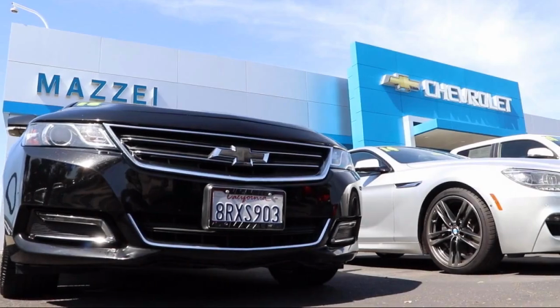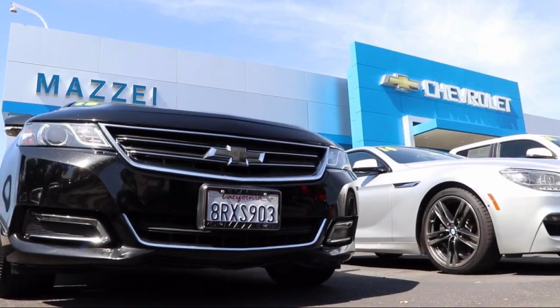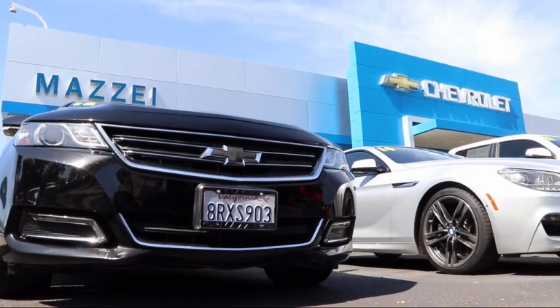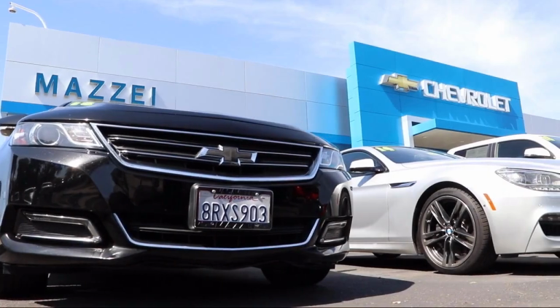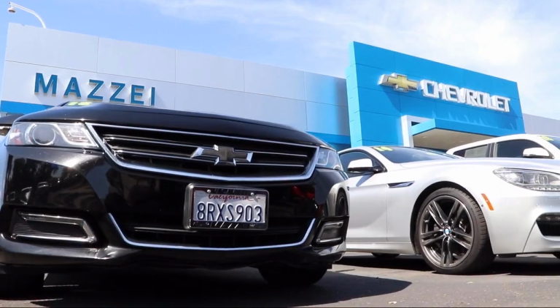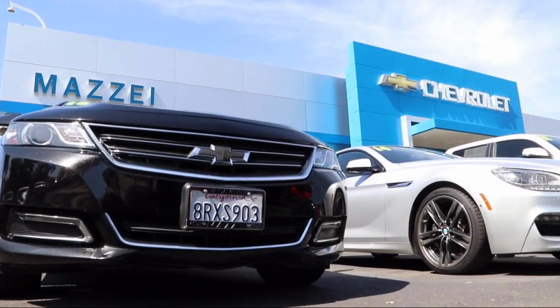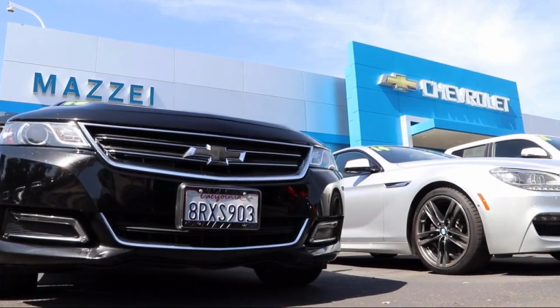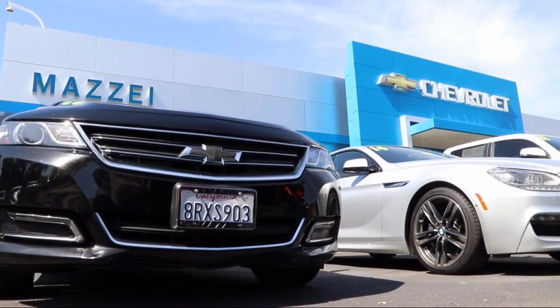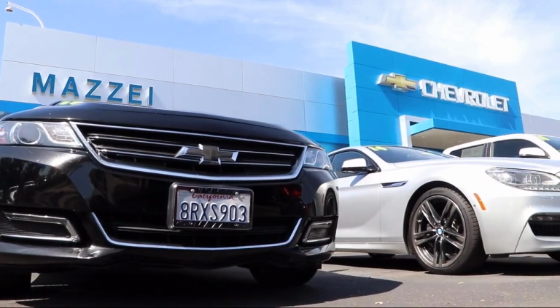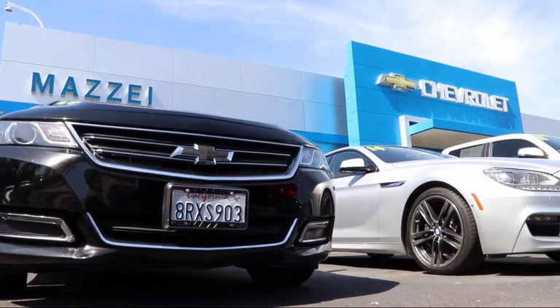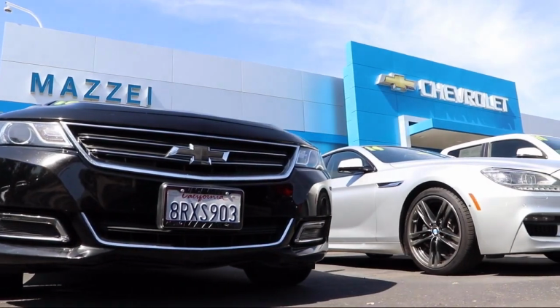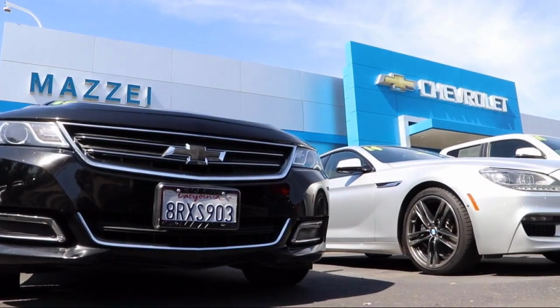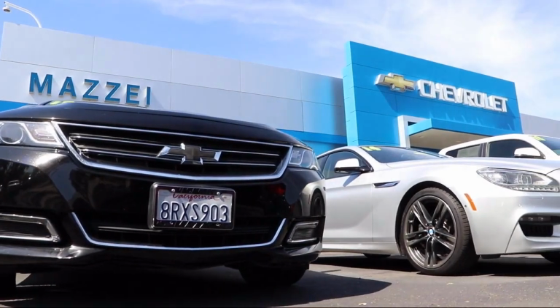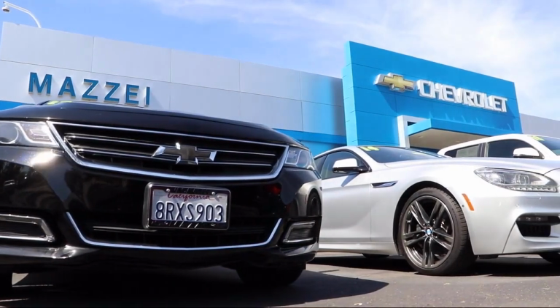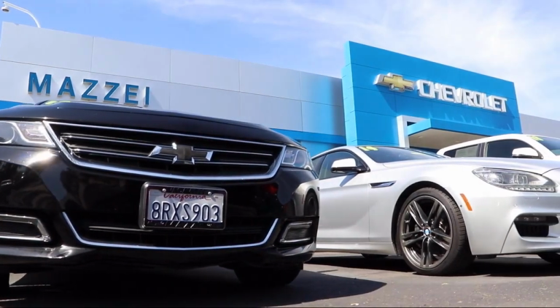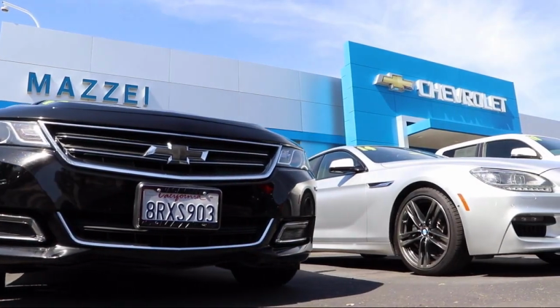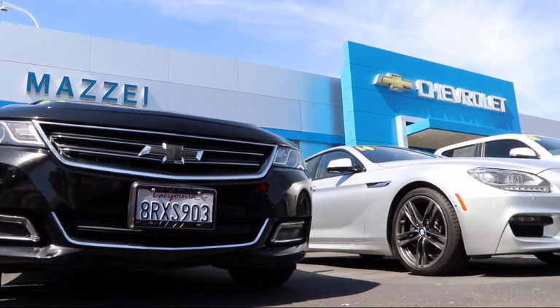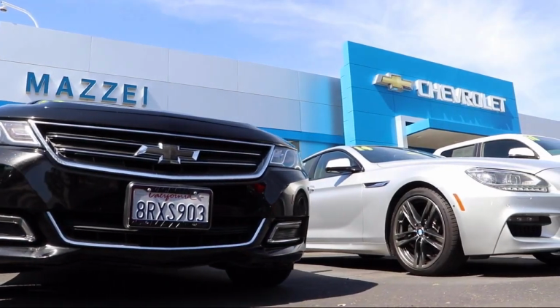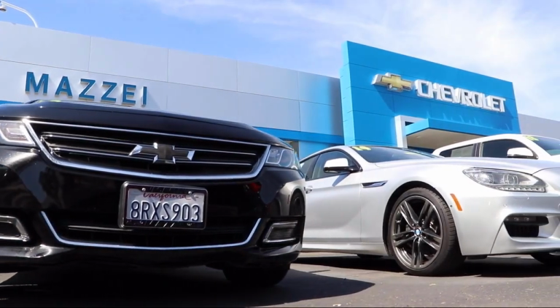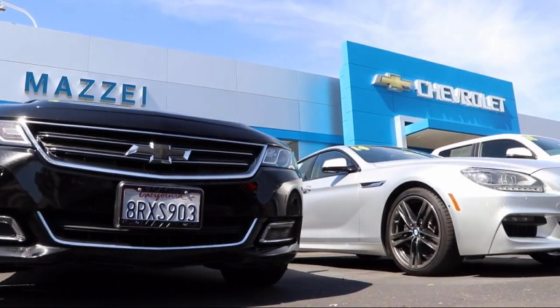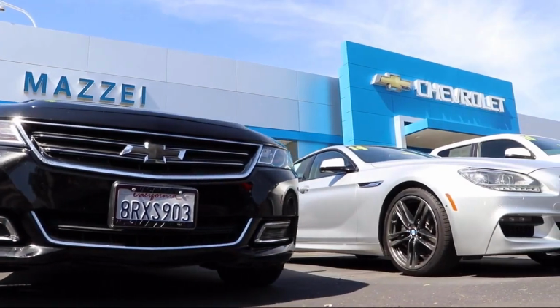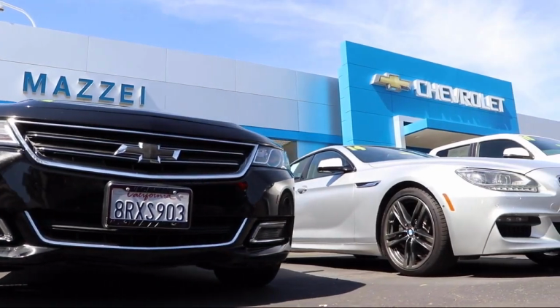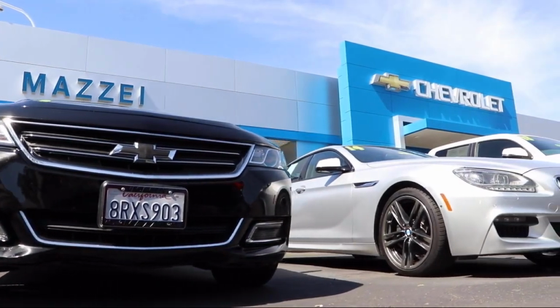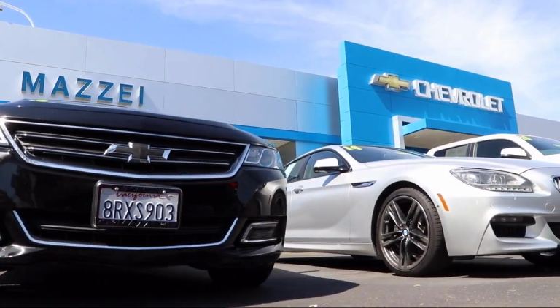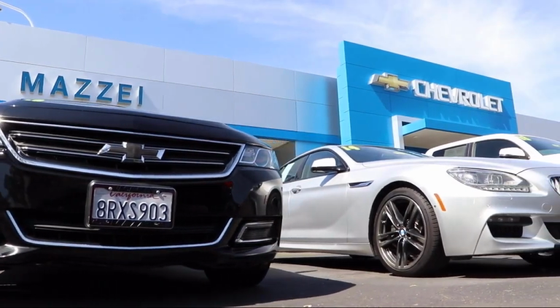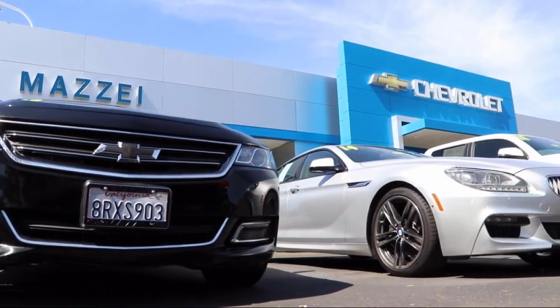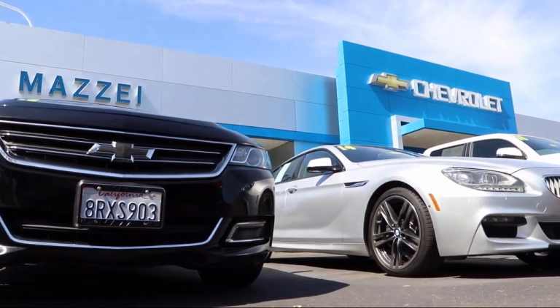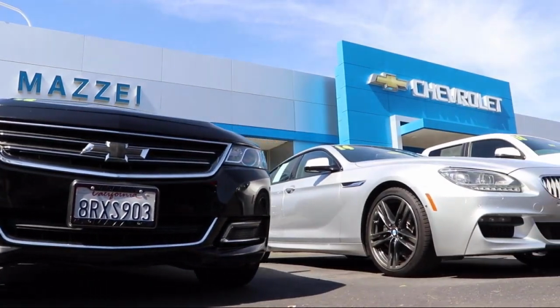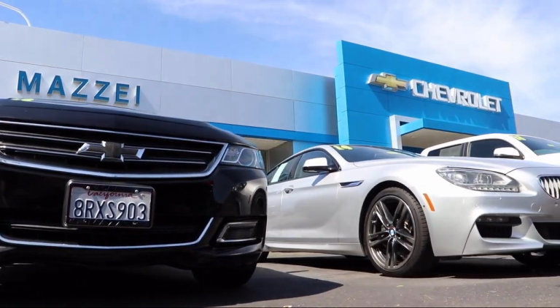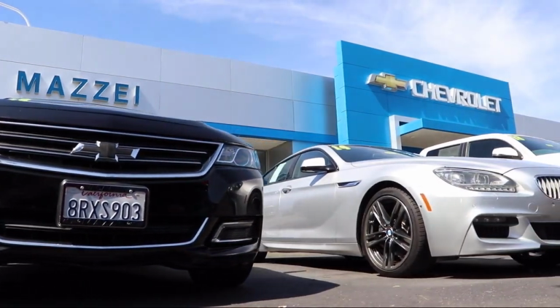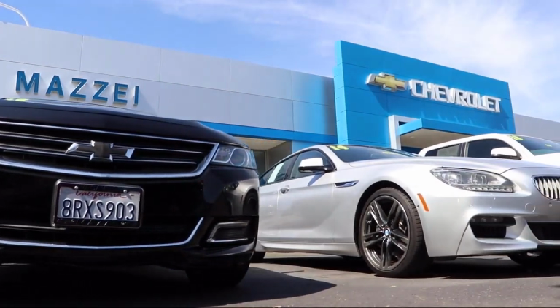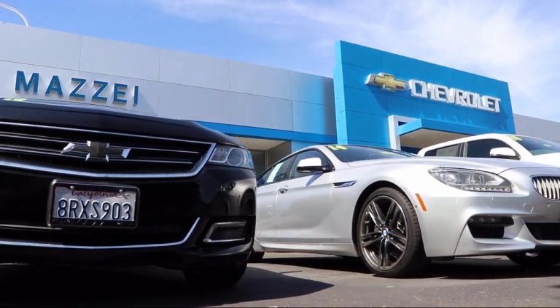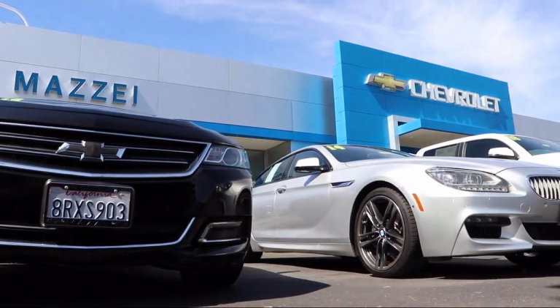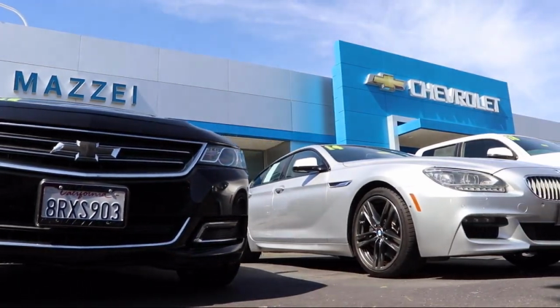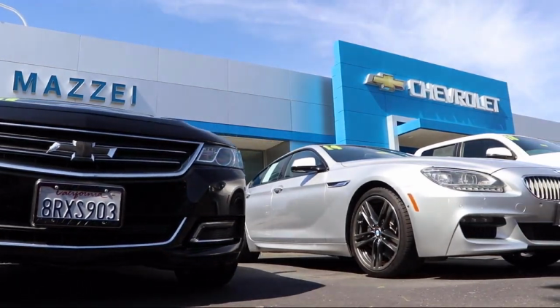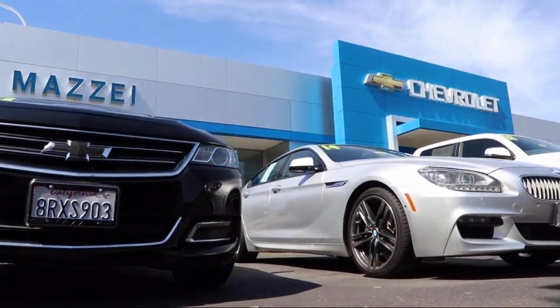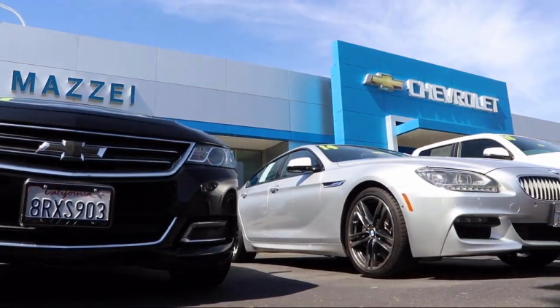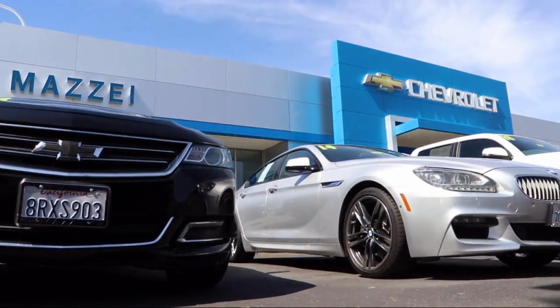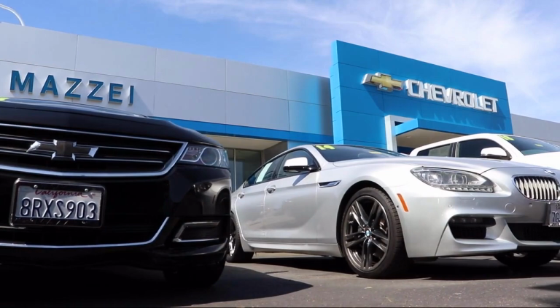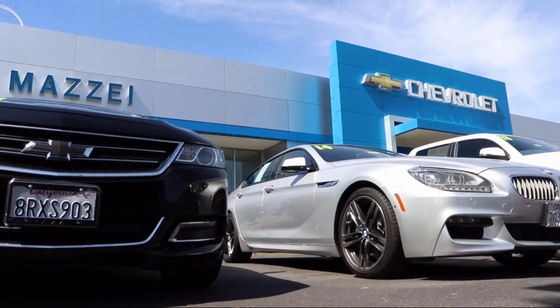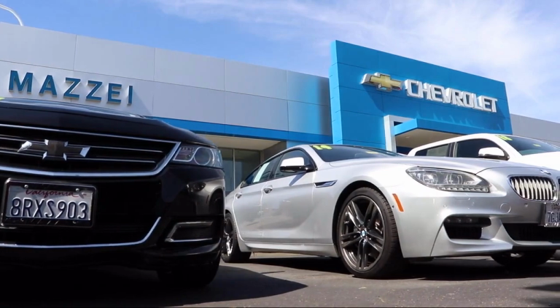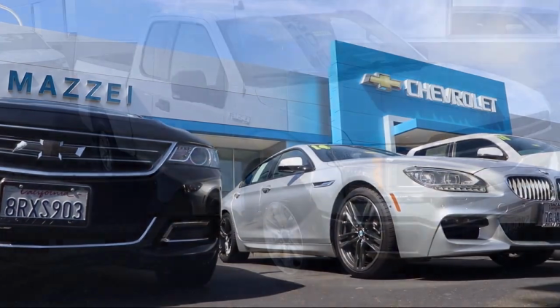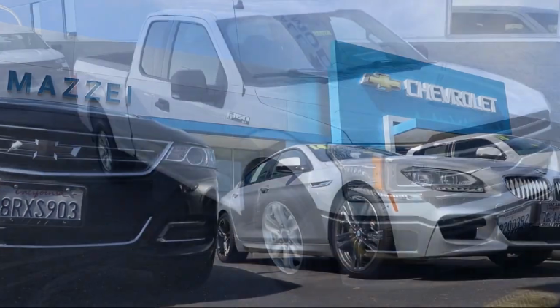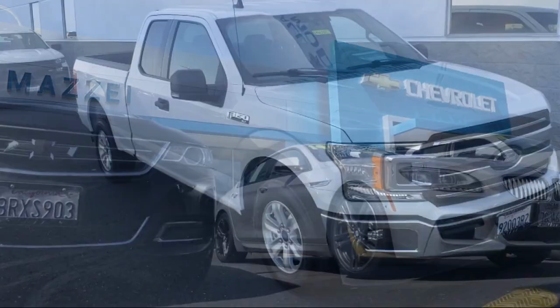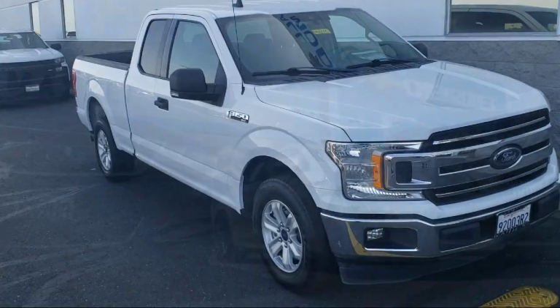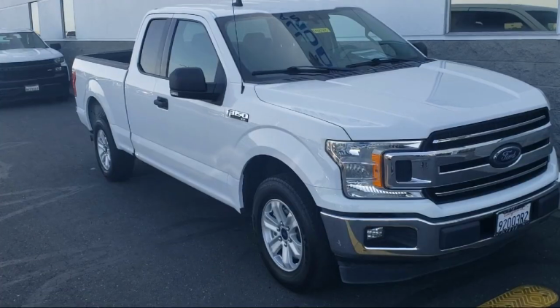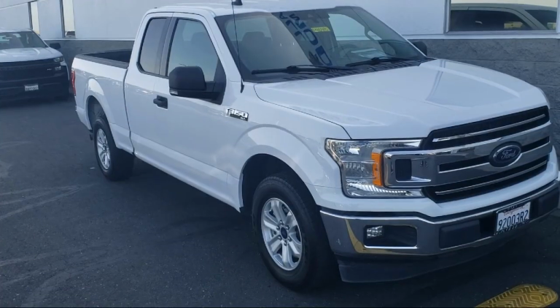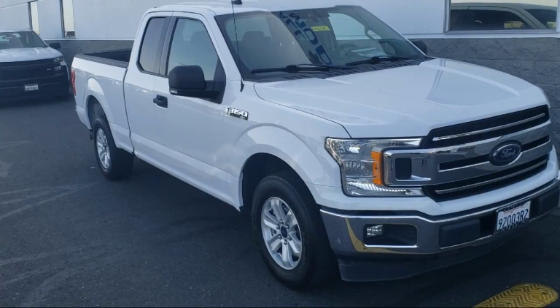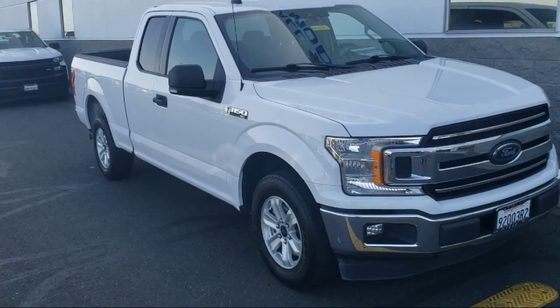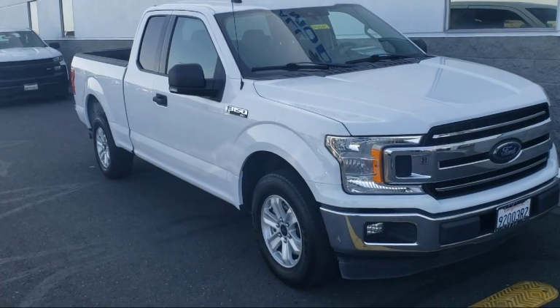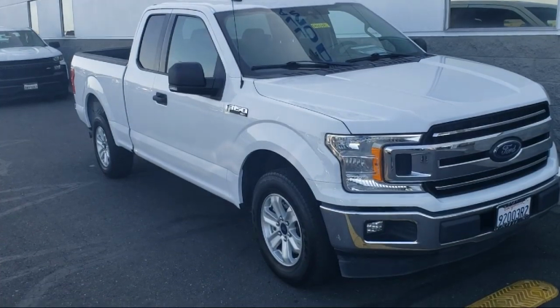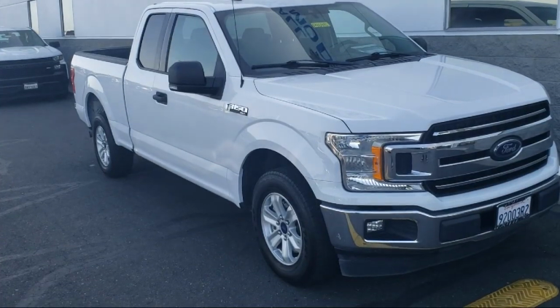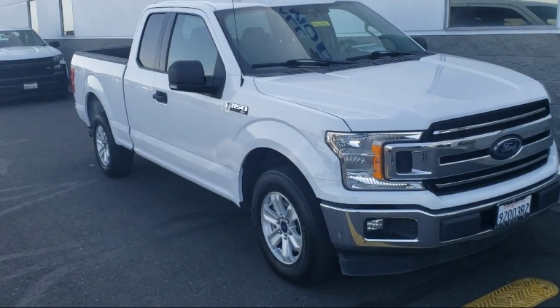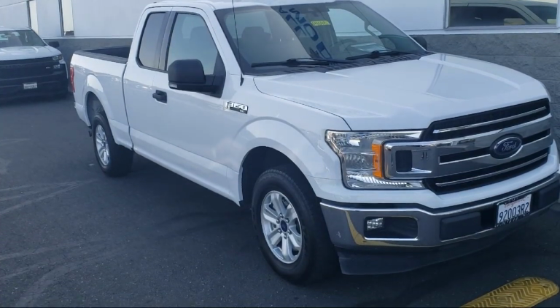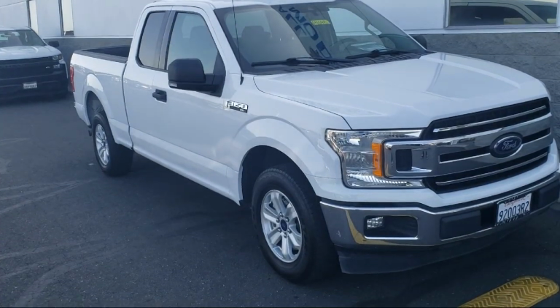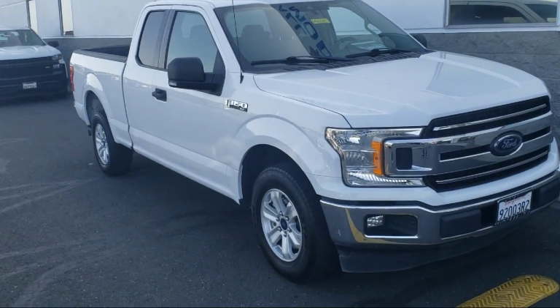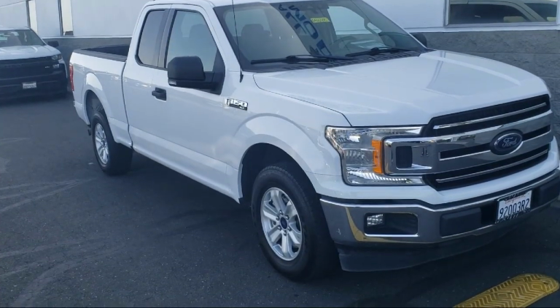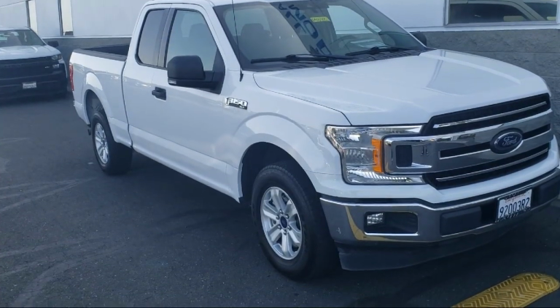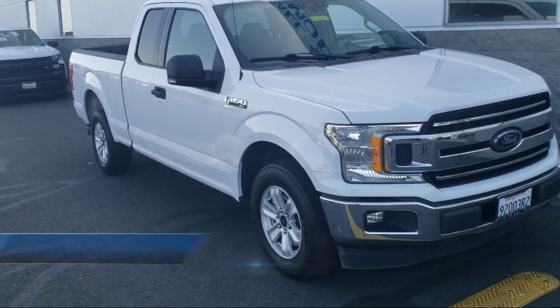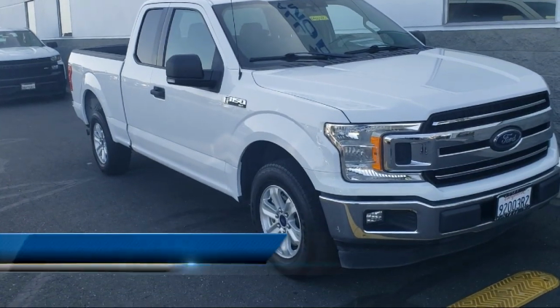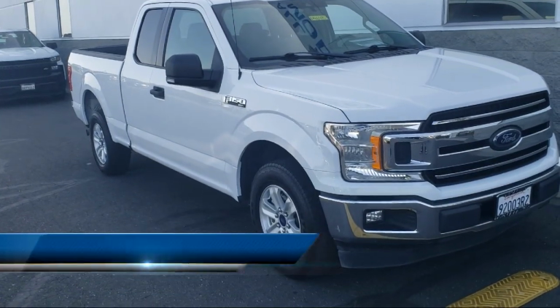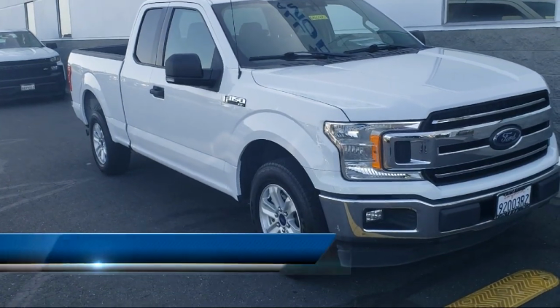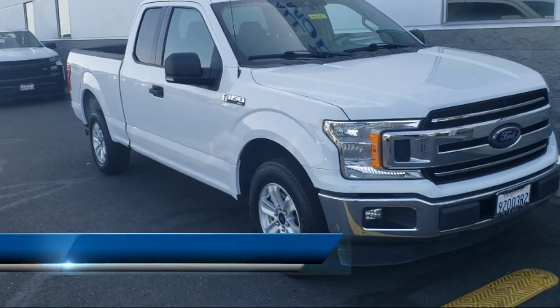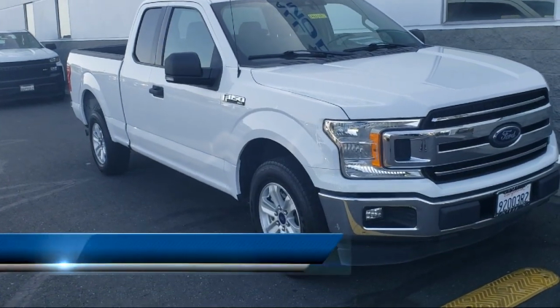Welcome to Mizeh Chevrolet, your premier destination for purchasing a vehicle. Here's a look at one of our great vehicles from our inventory.